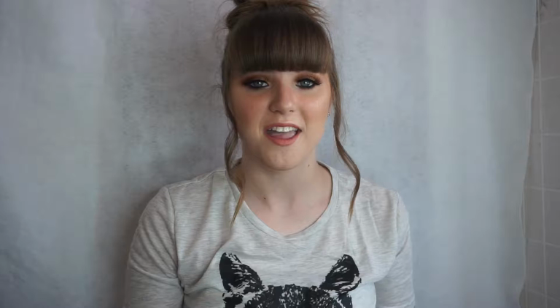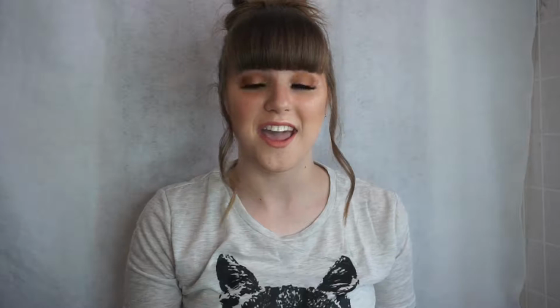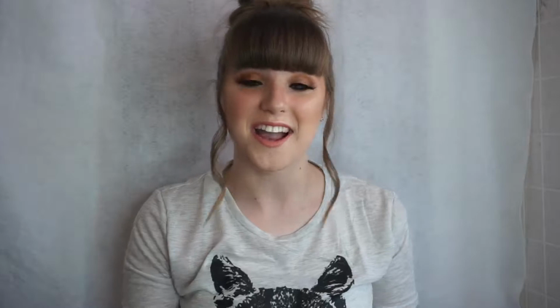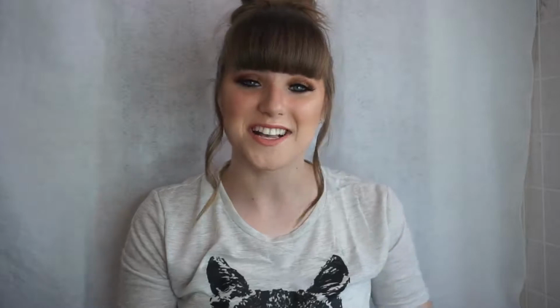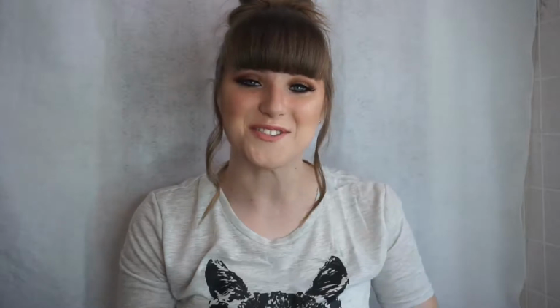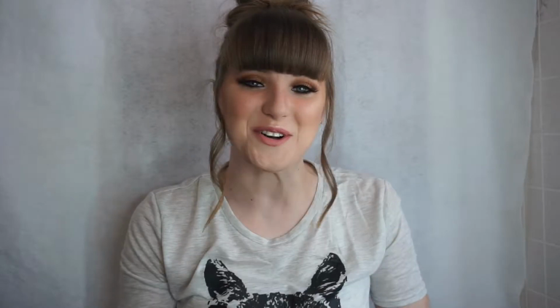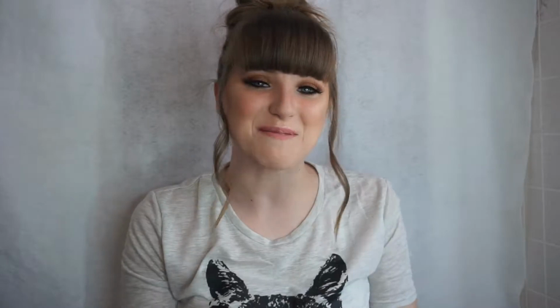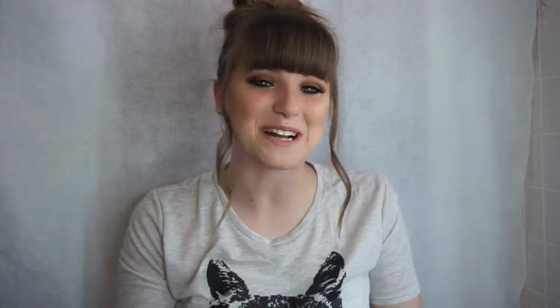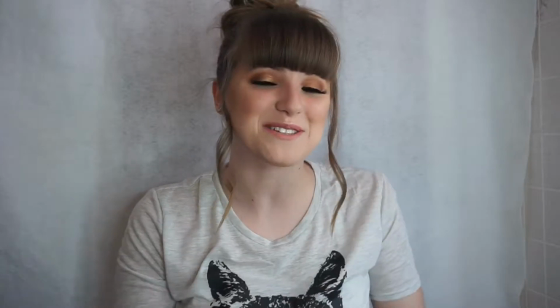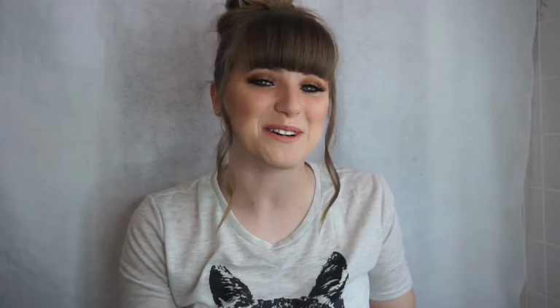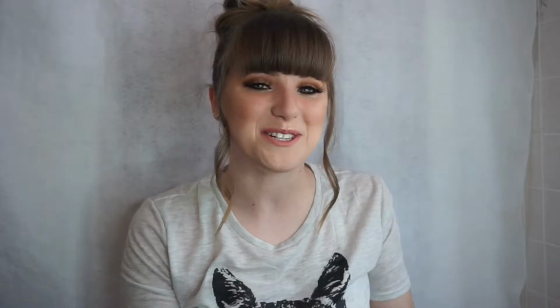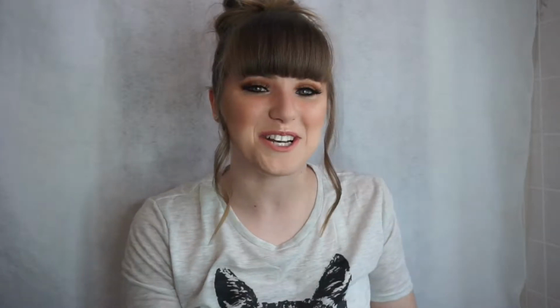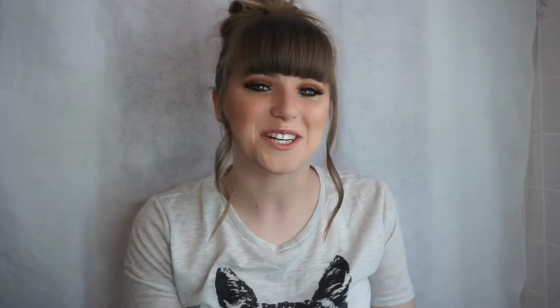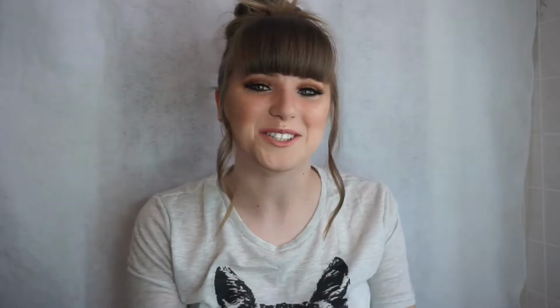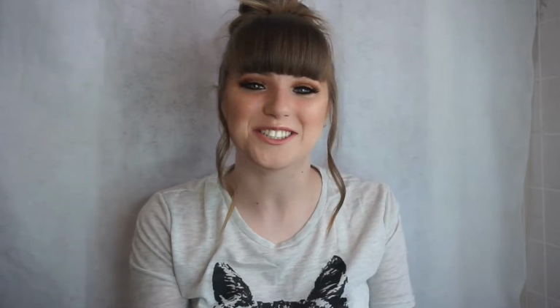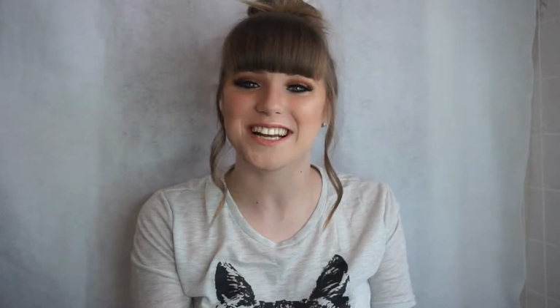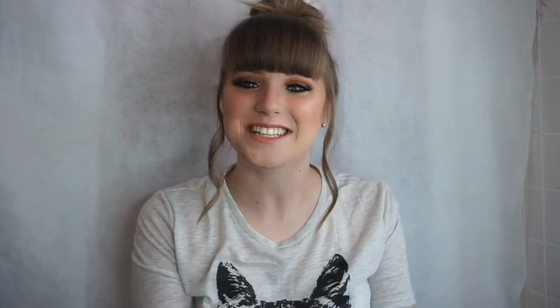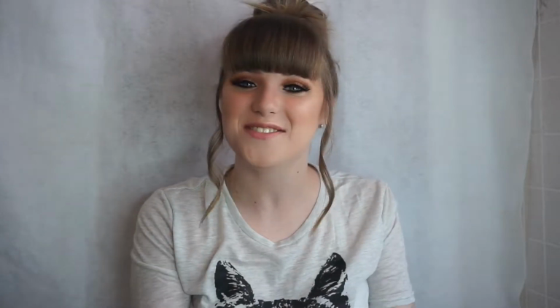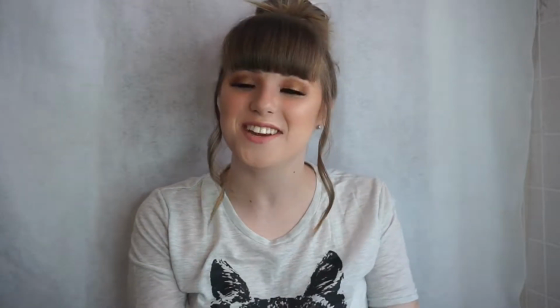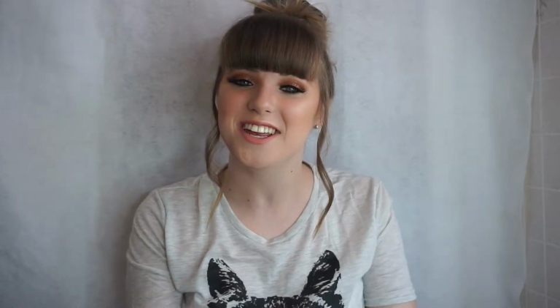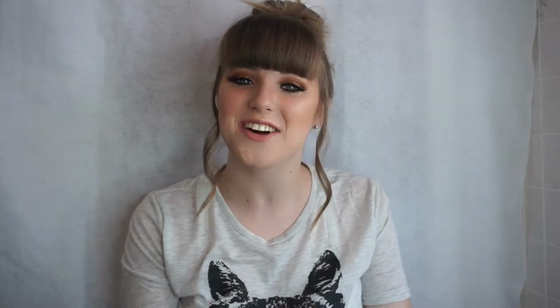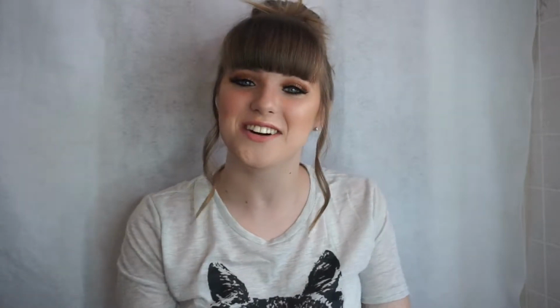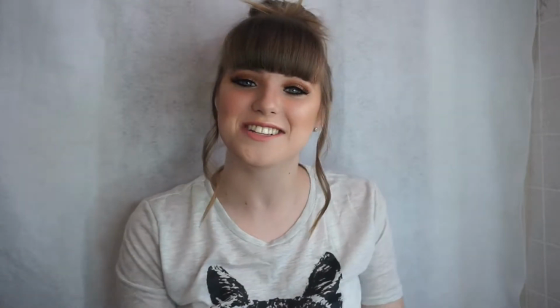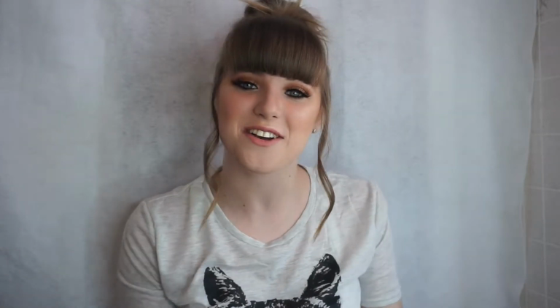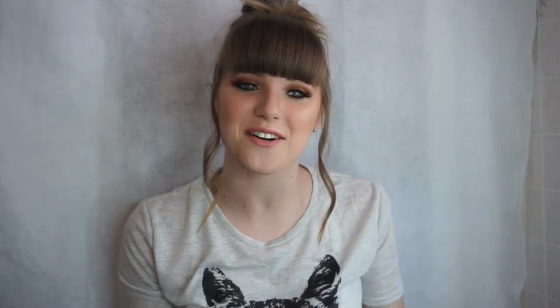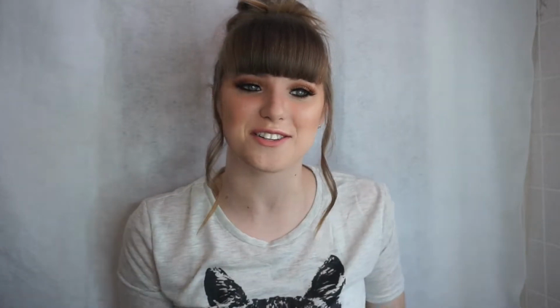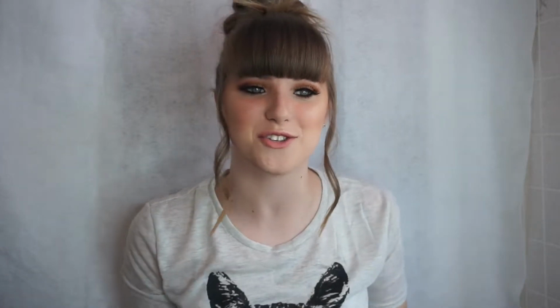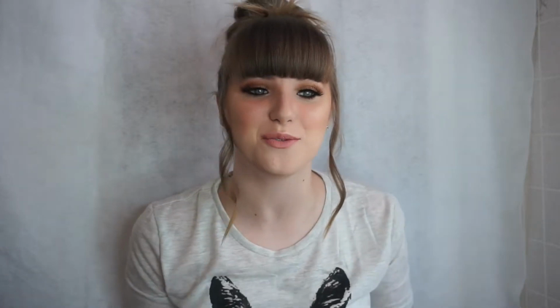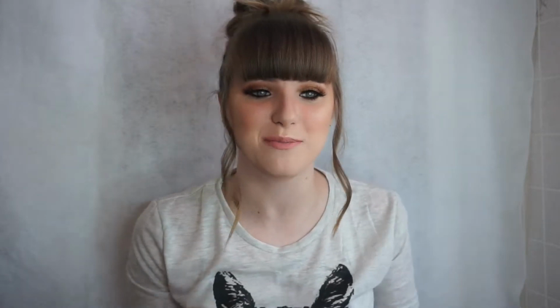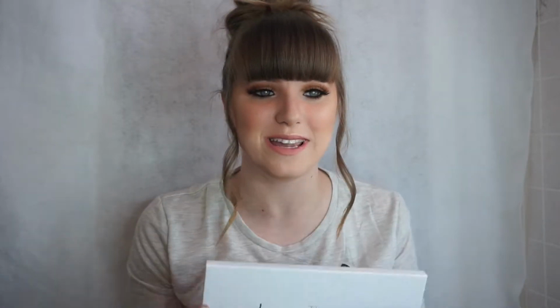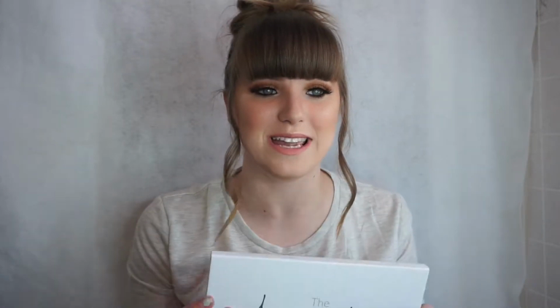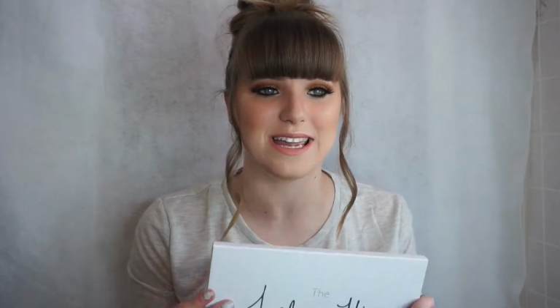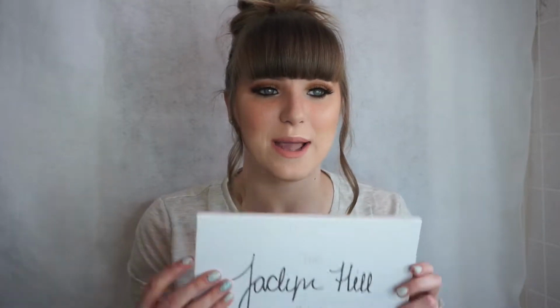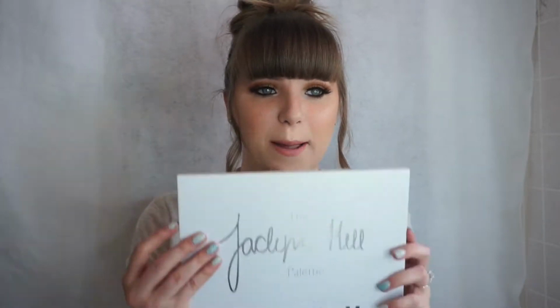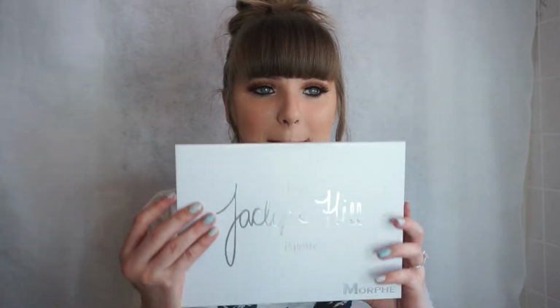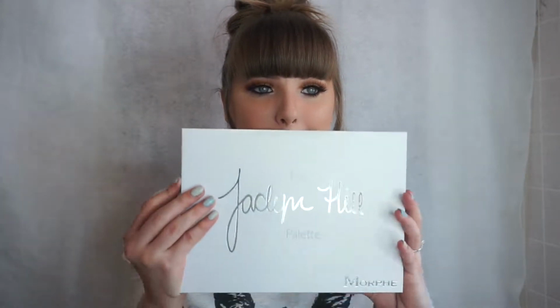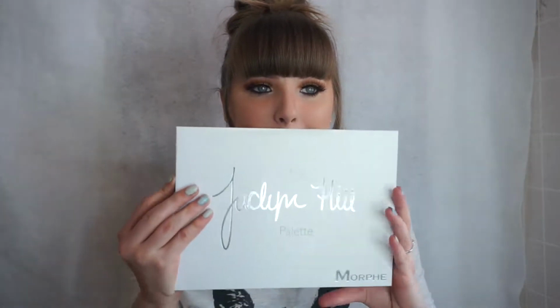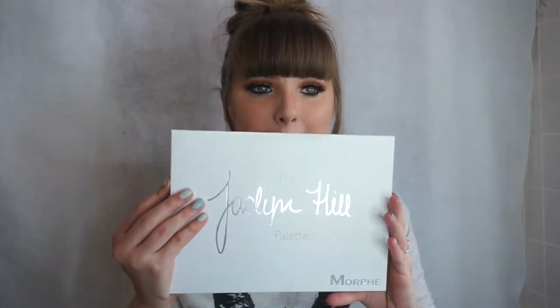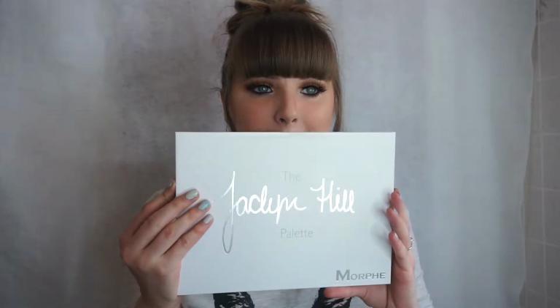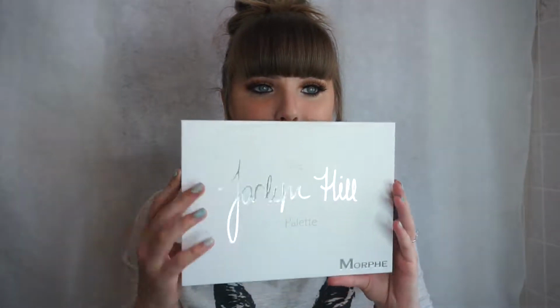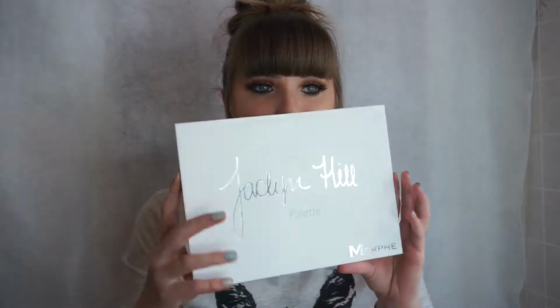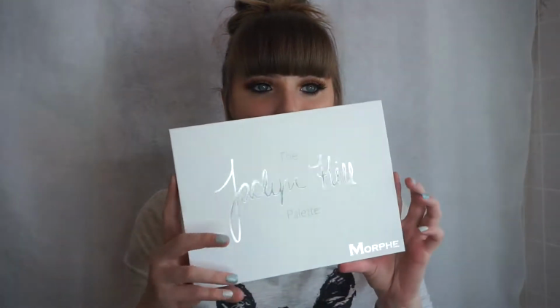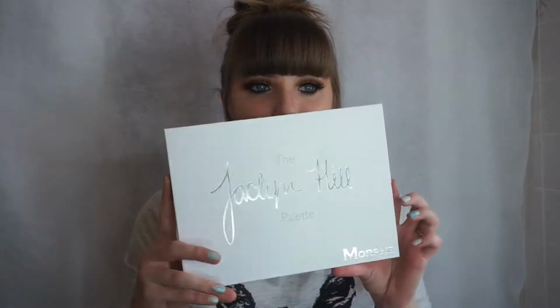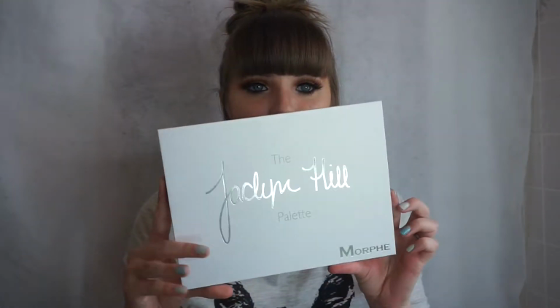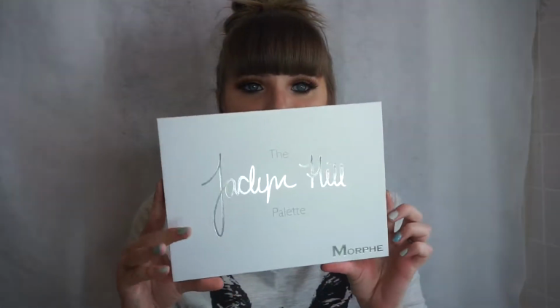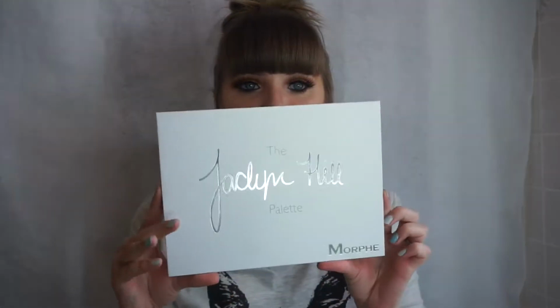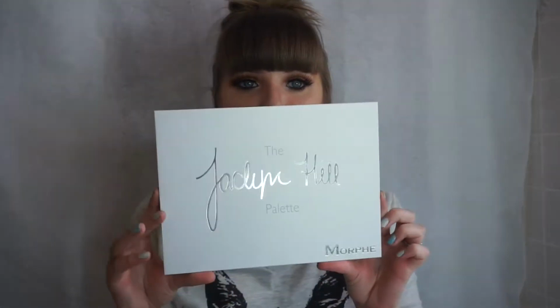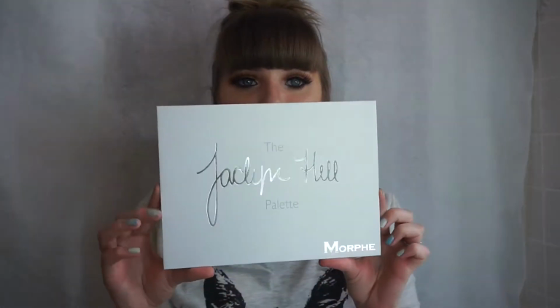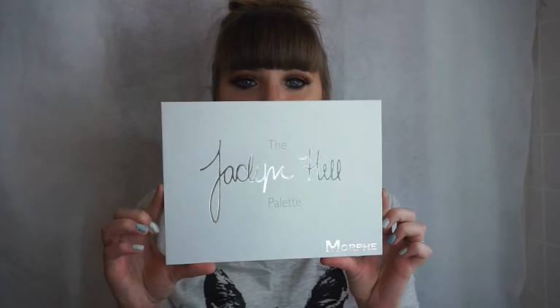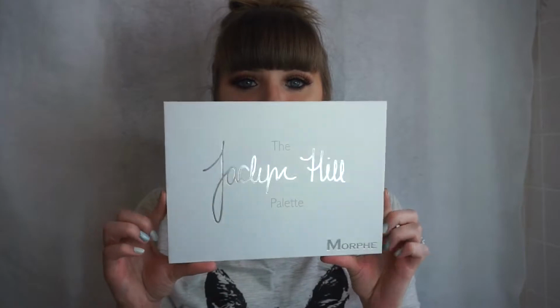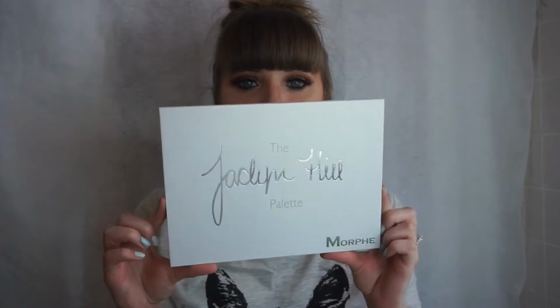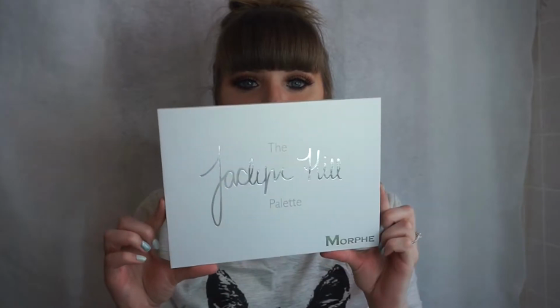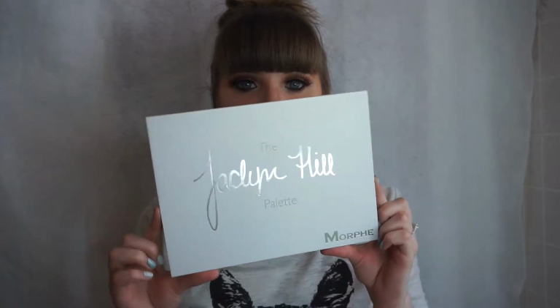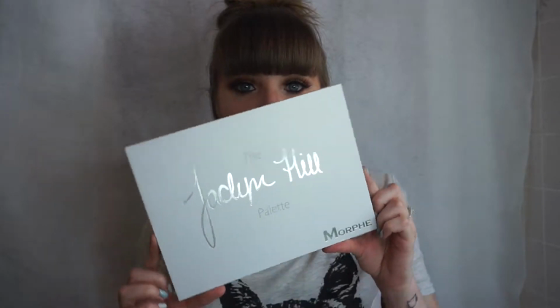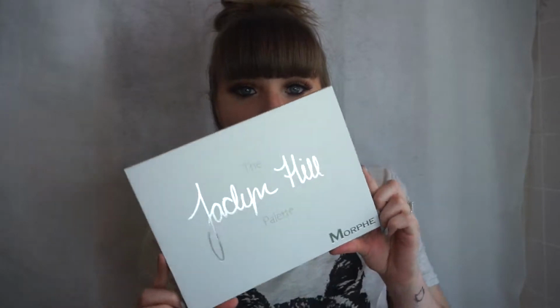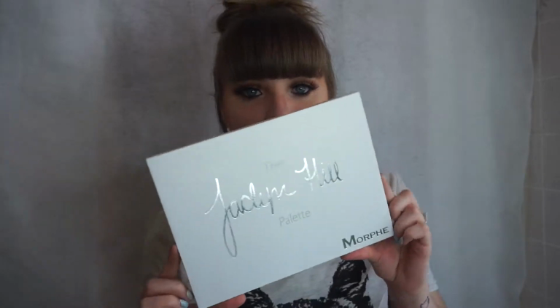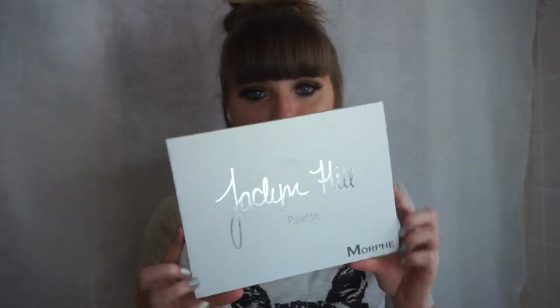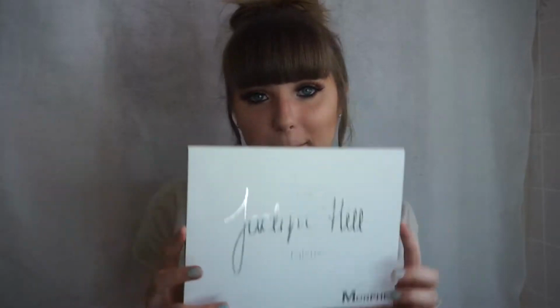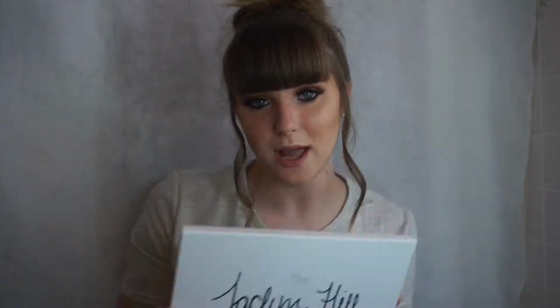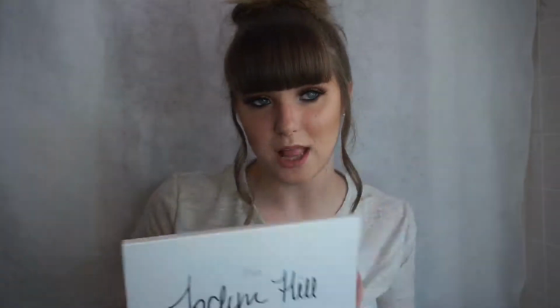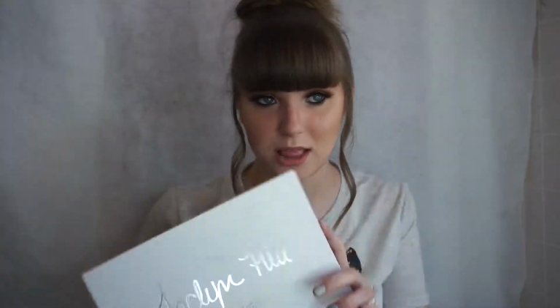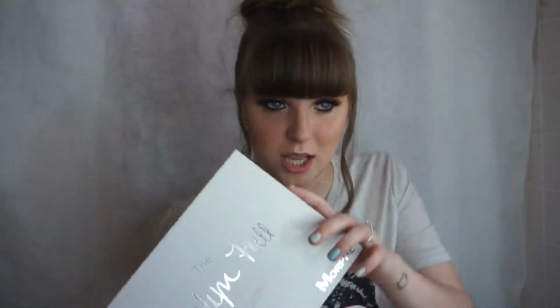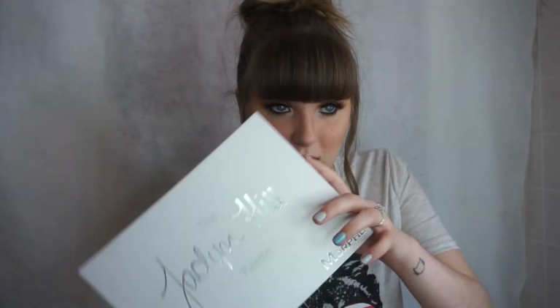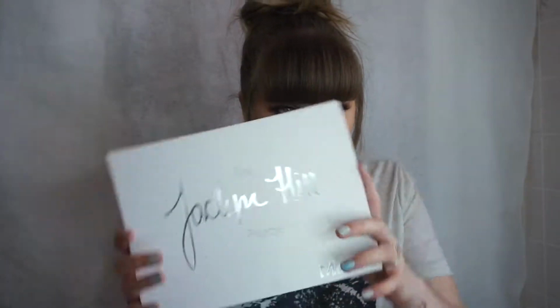Hey guys, welcome back to my channel. Today's video is going to be the Jaclyn Hill palette.